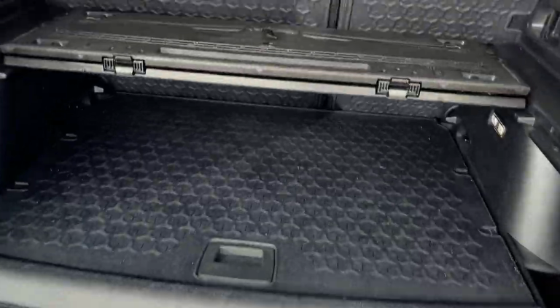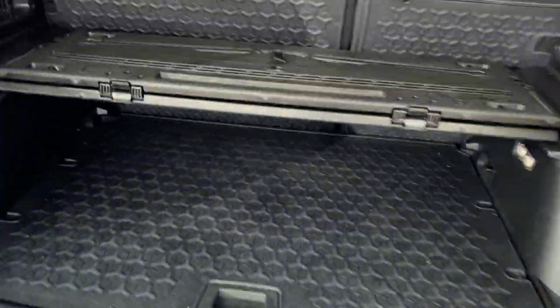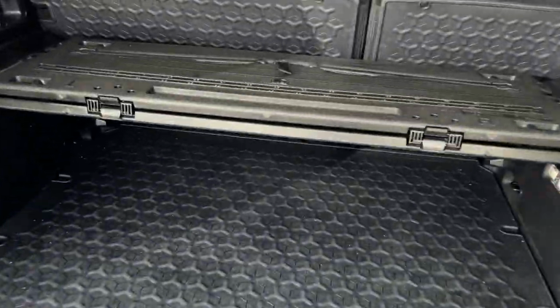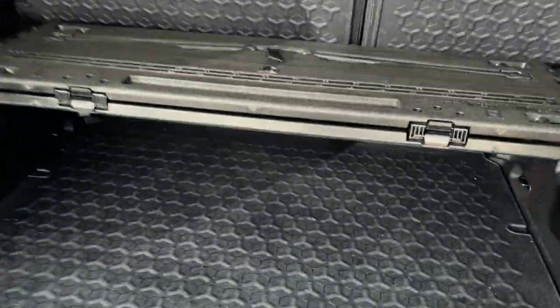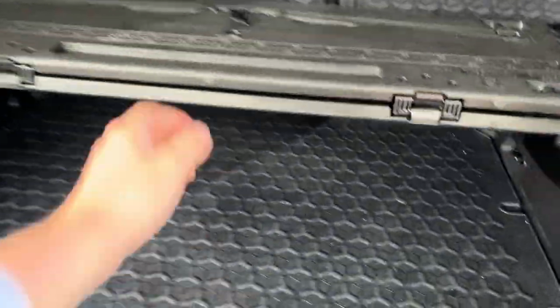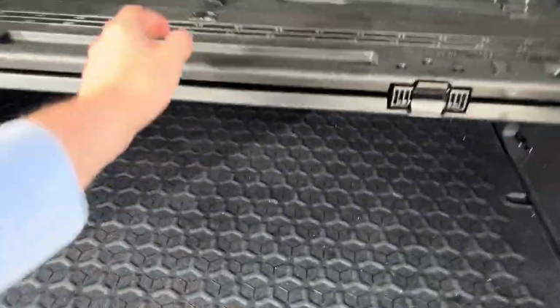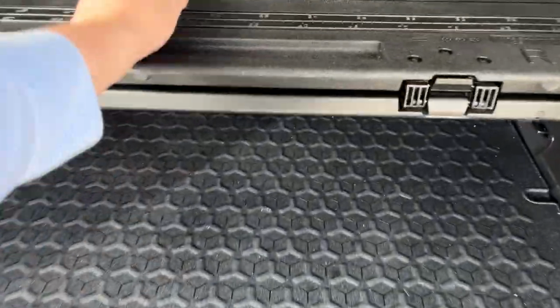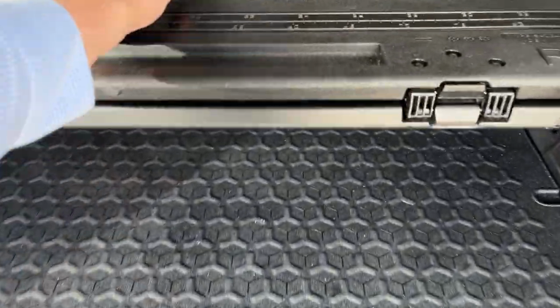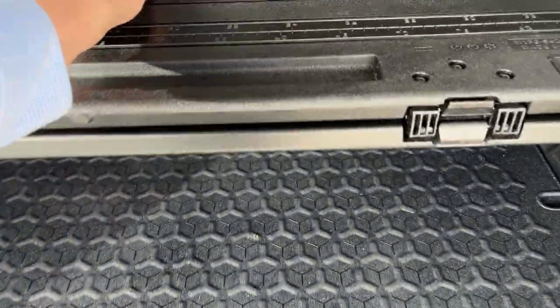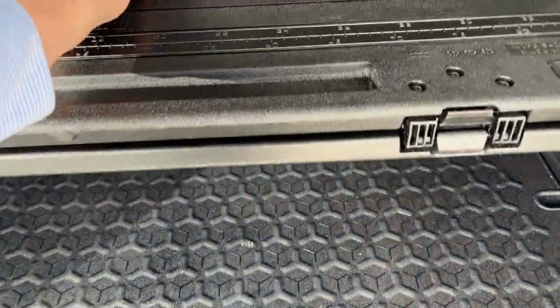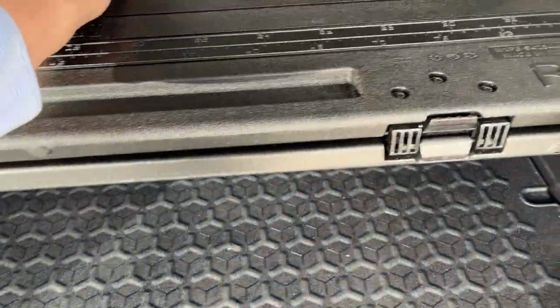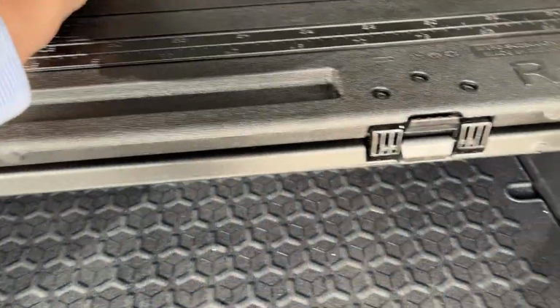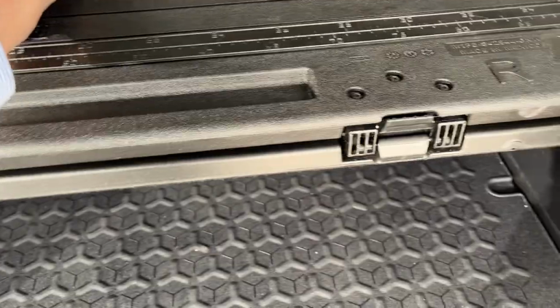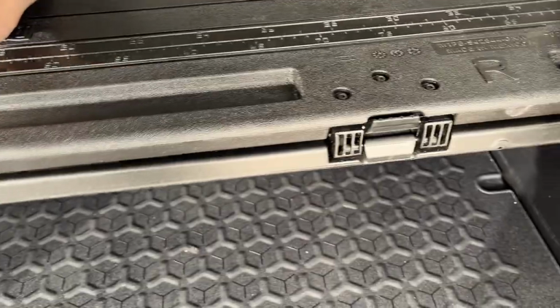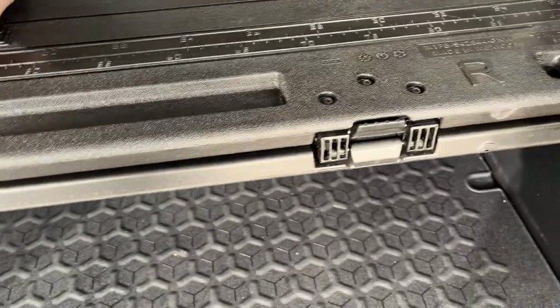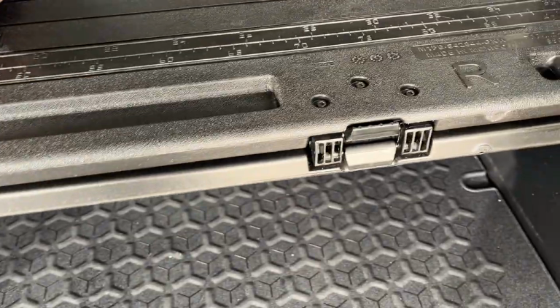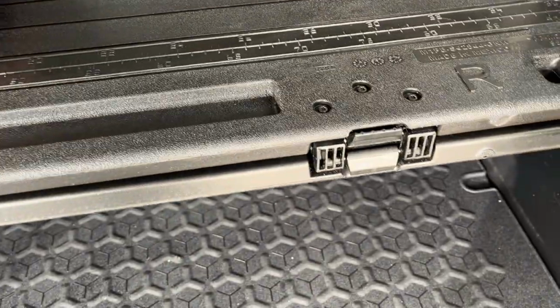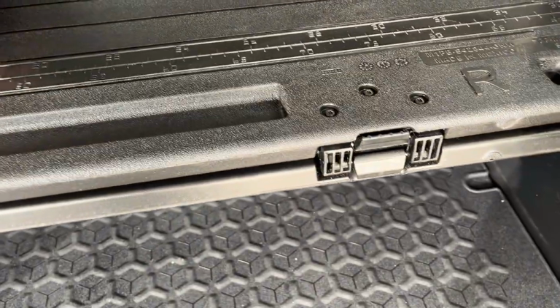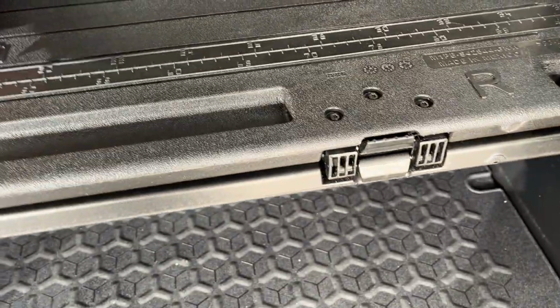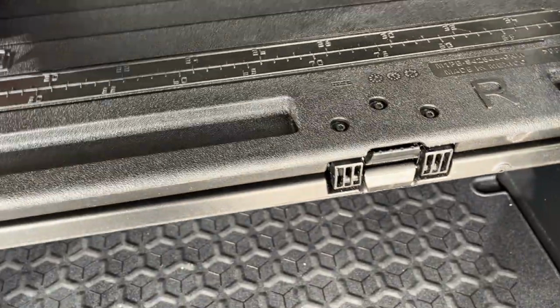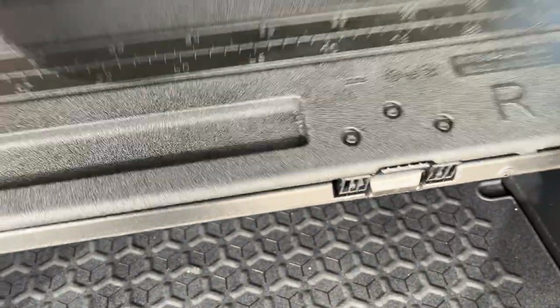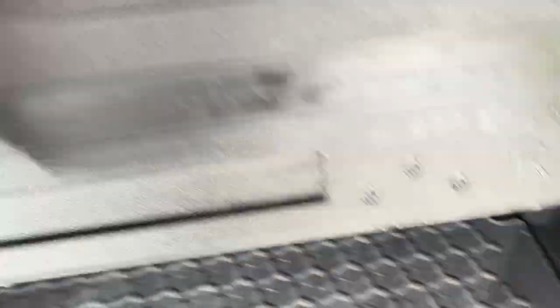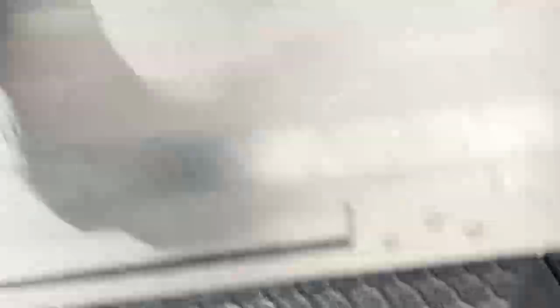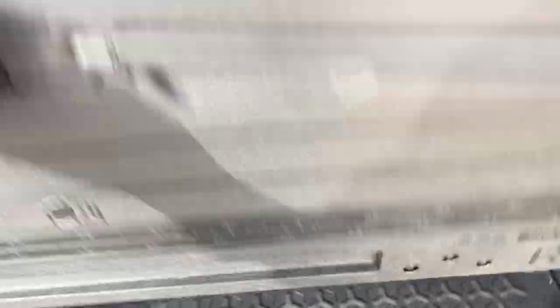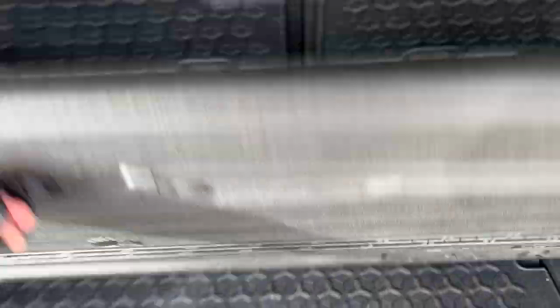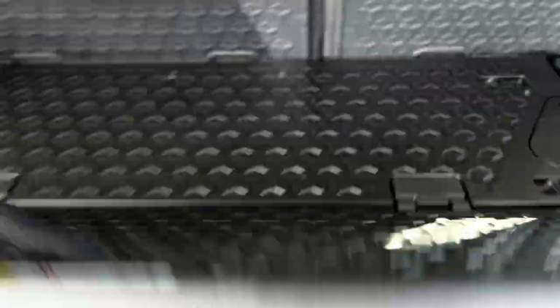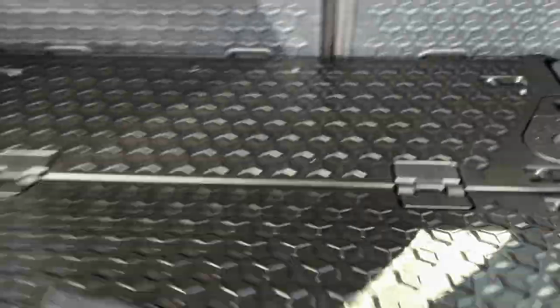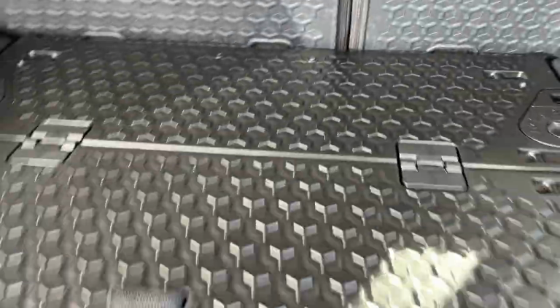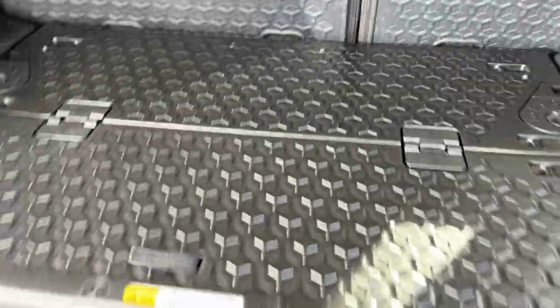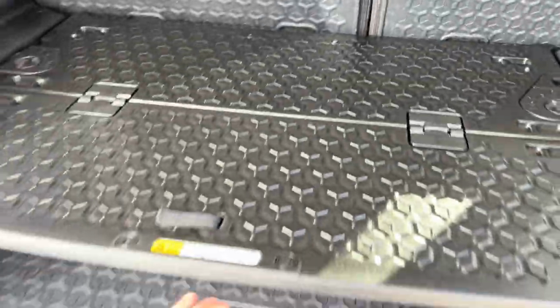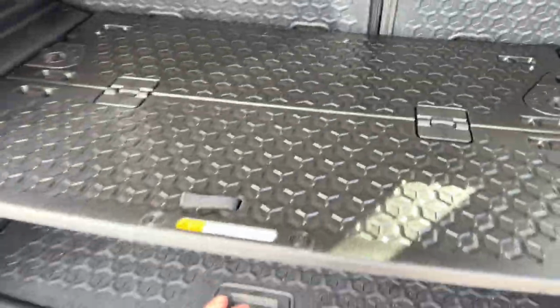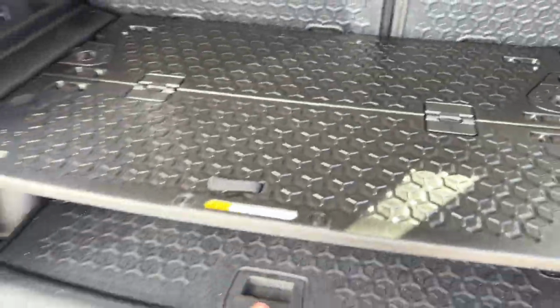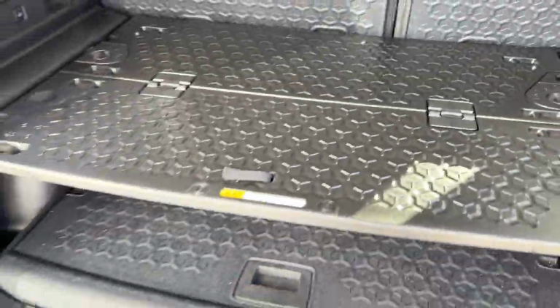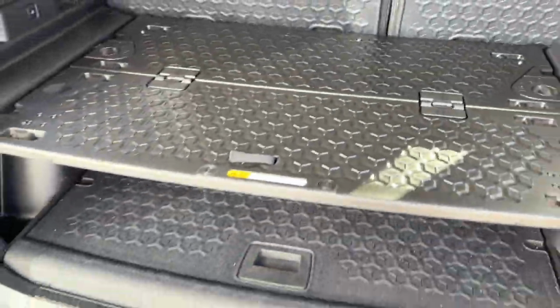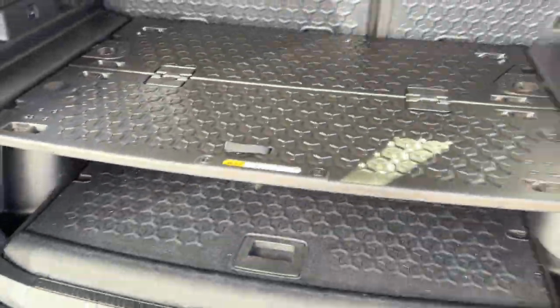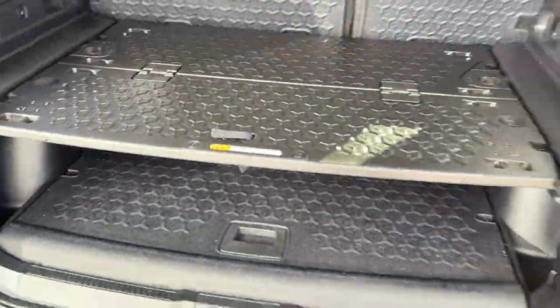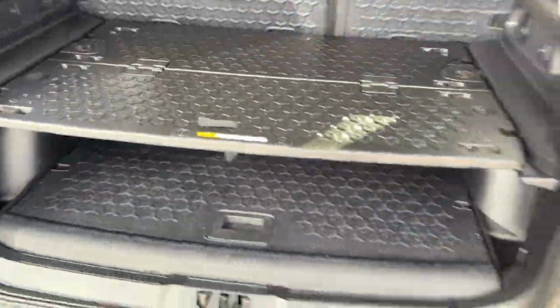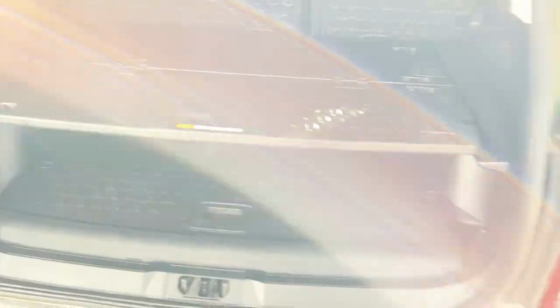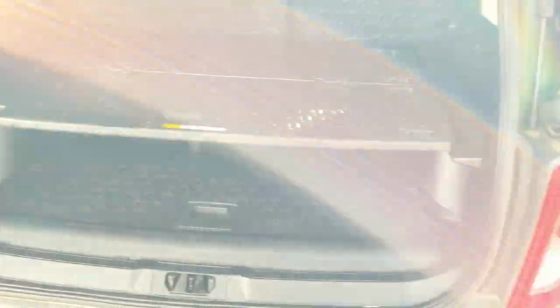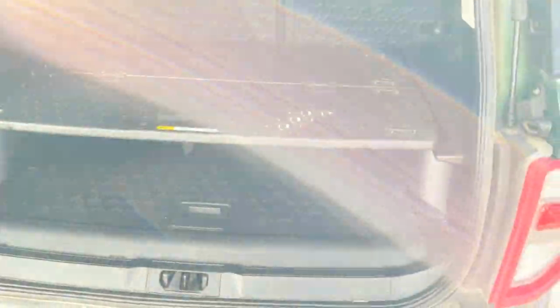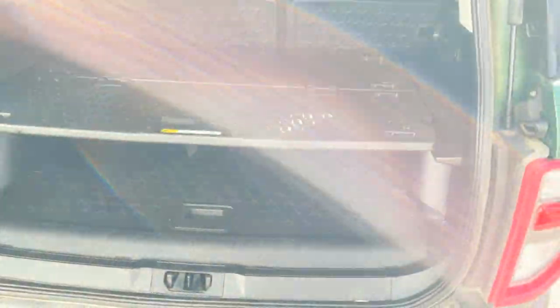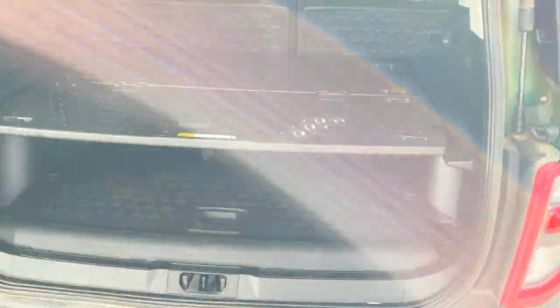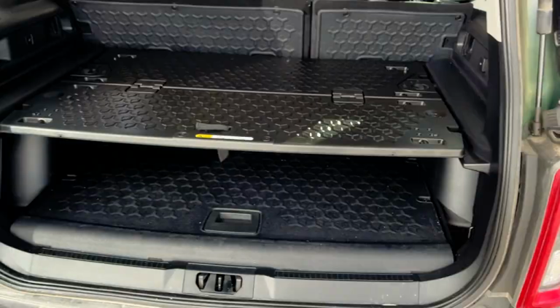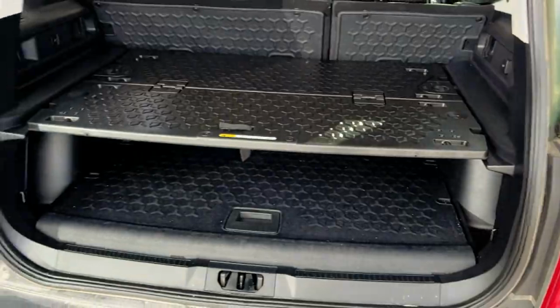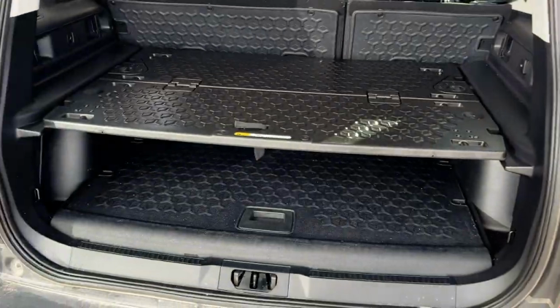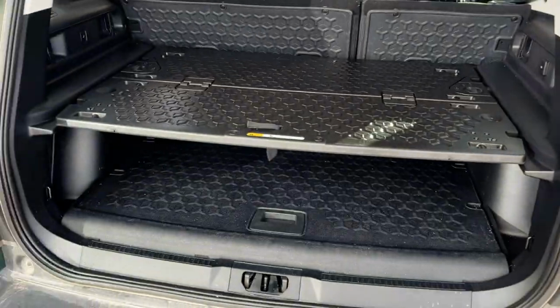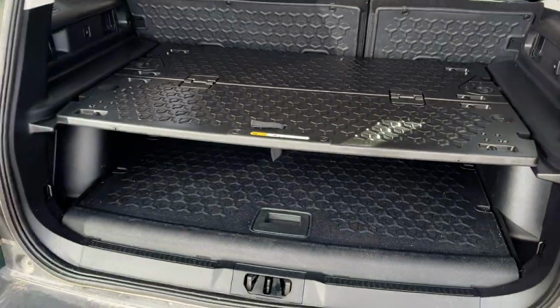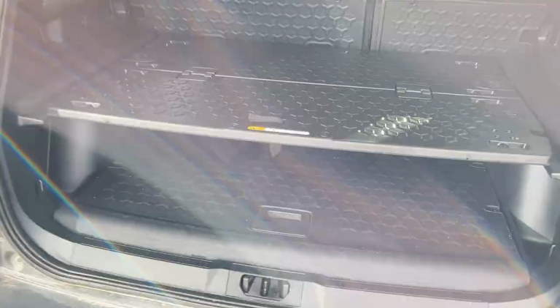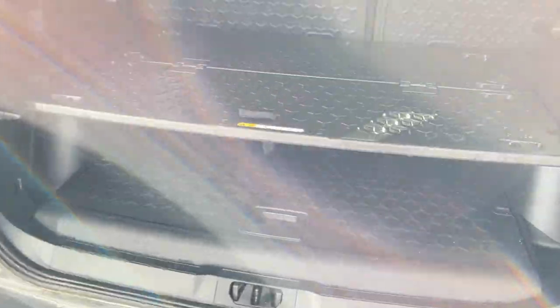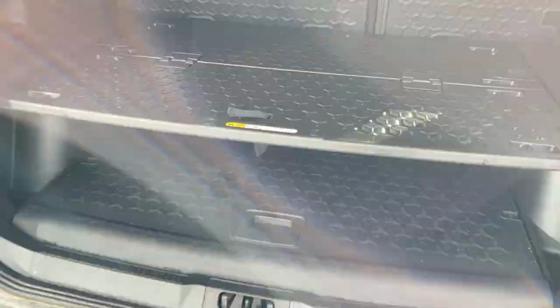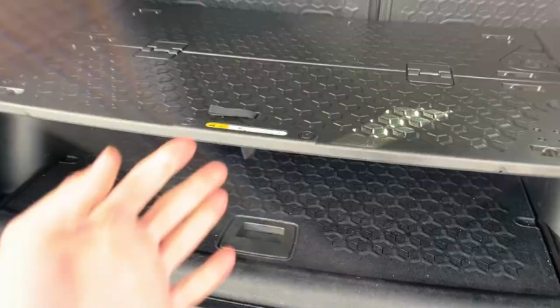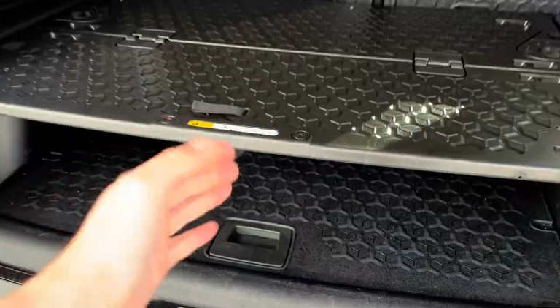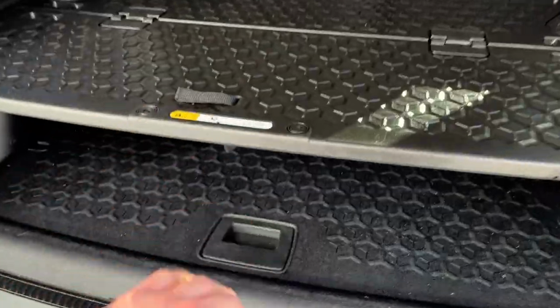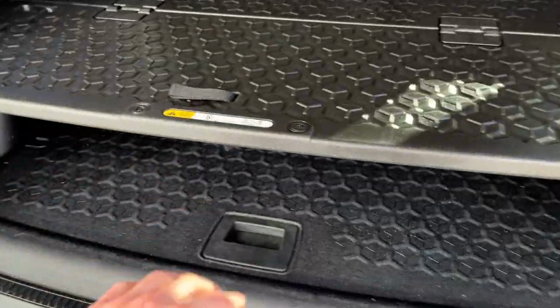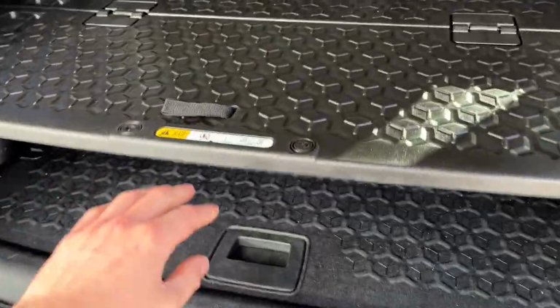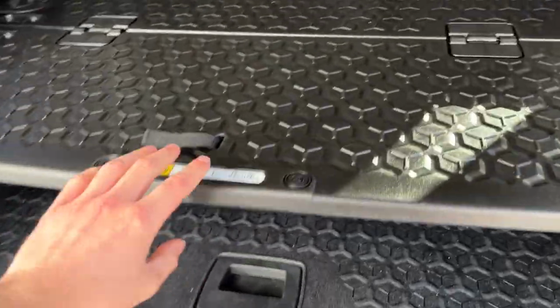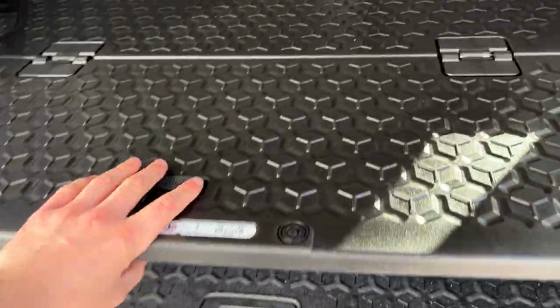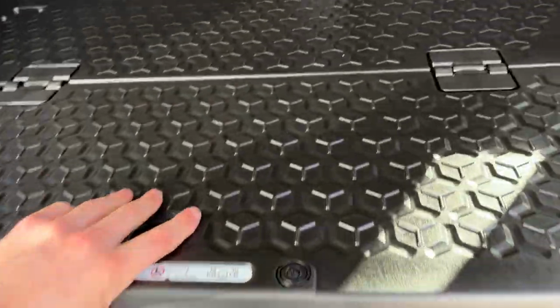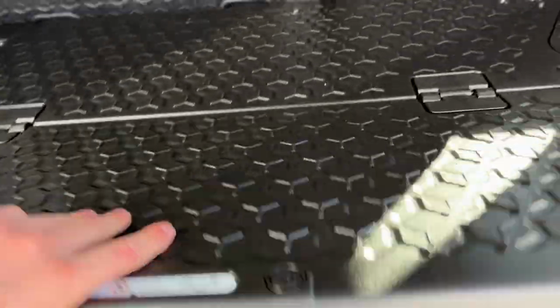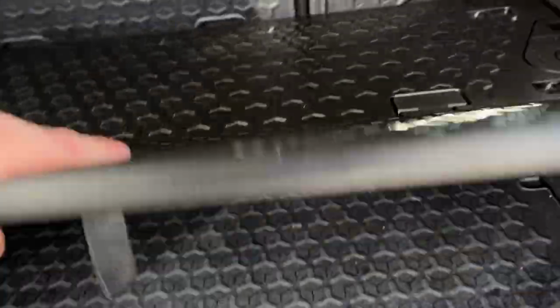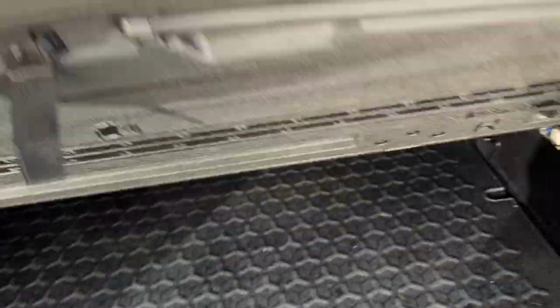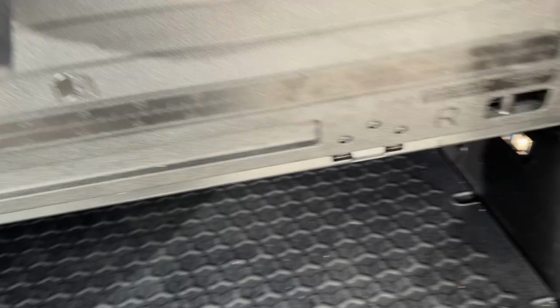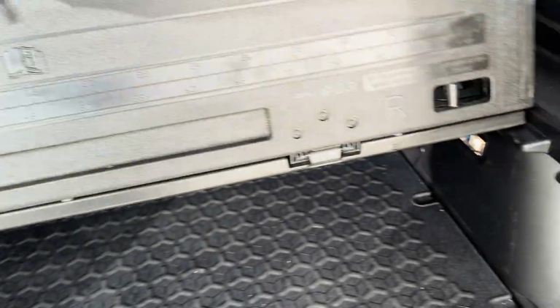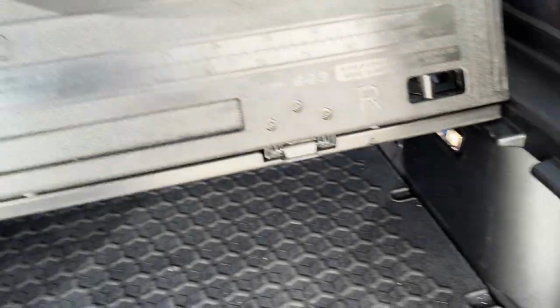You also have the cargo management system here as well, so you can have a little tray in the back. This is removable if you don't want to use it.